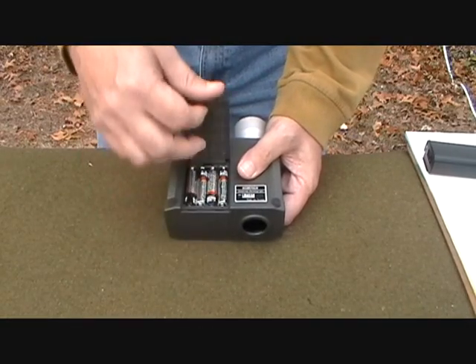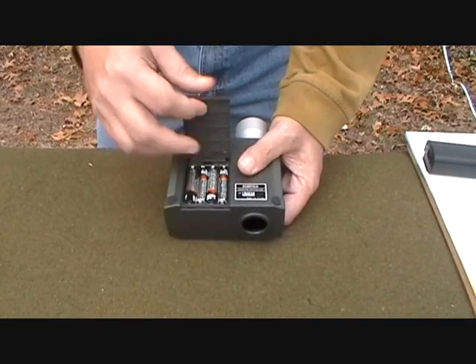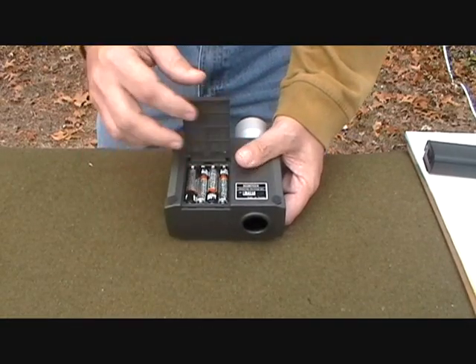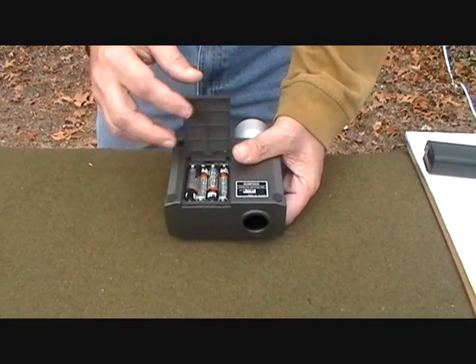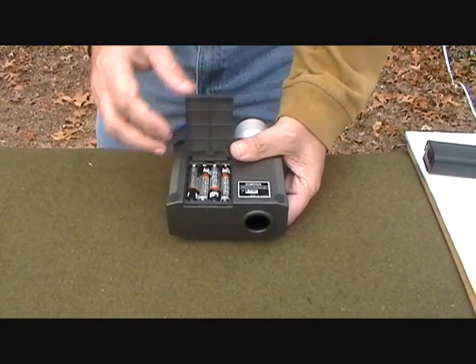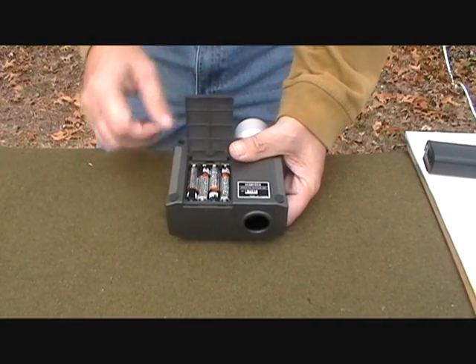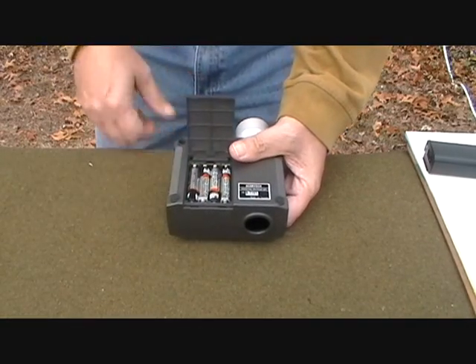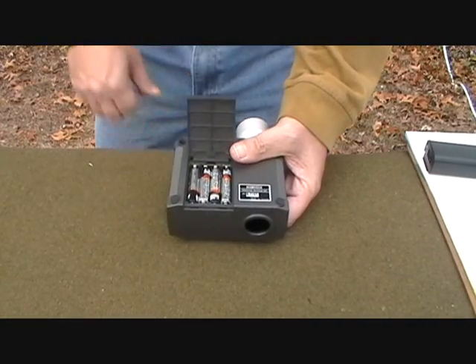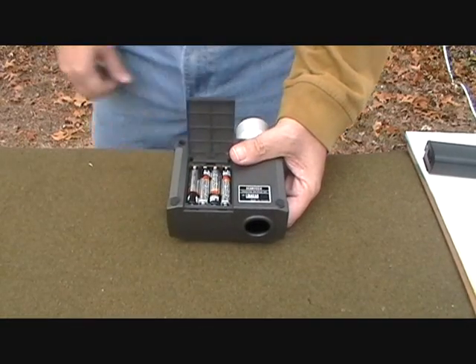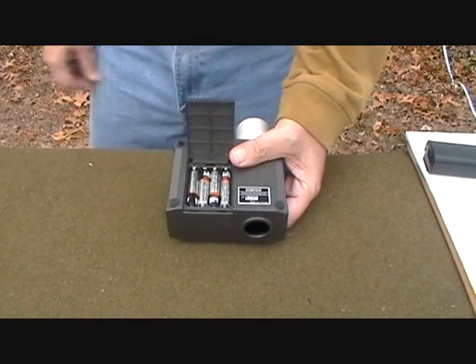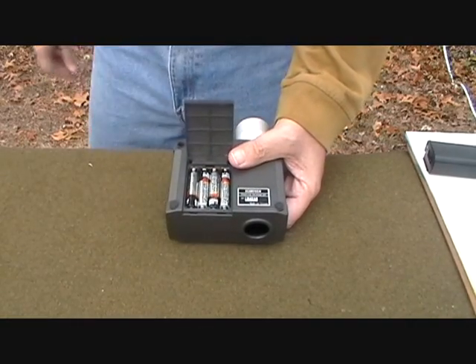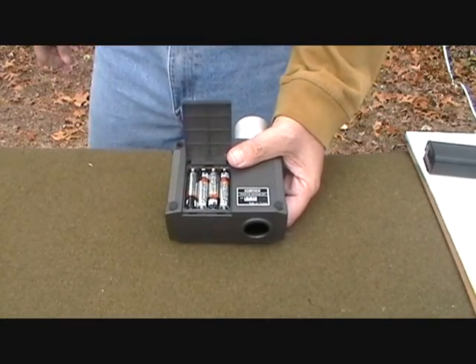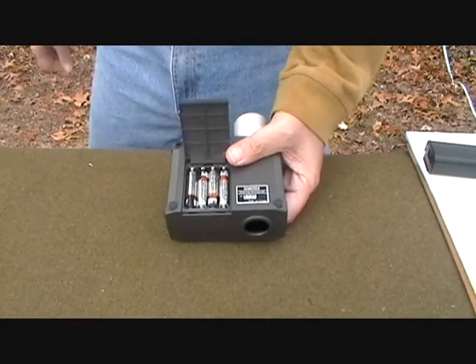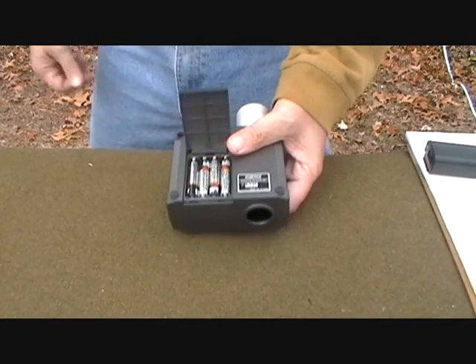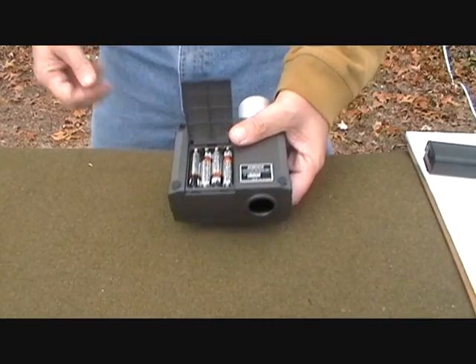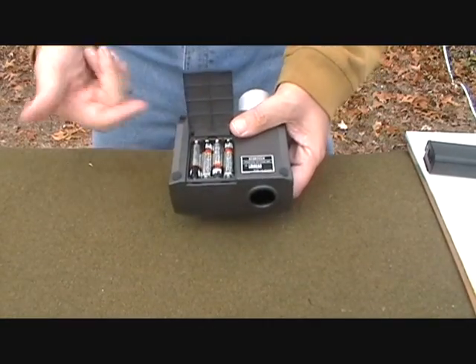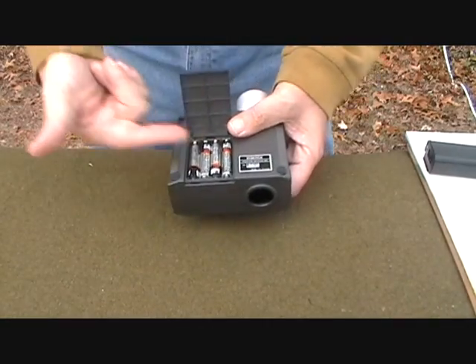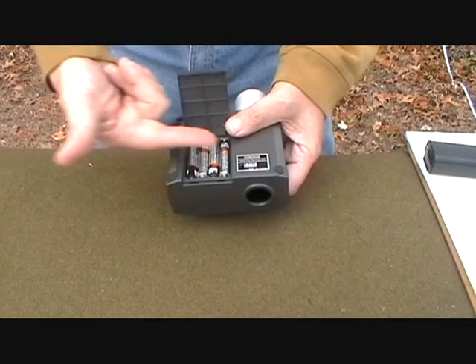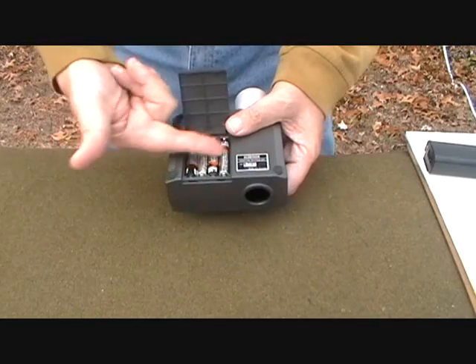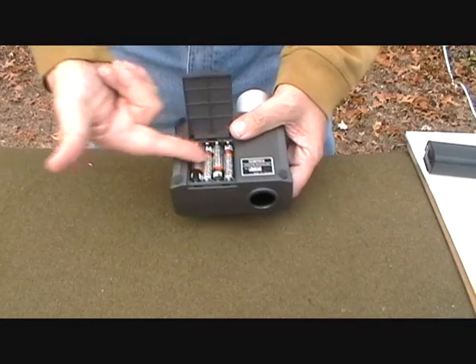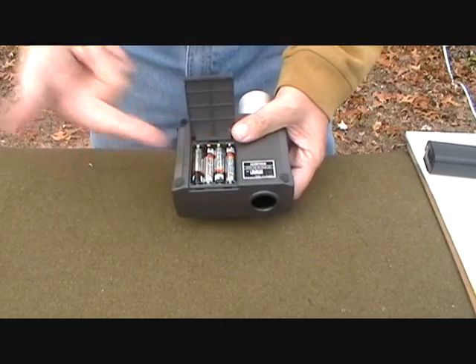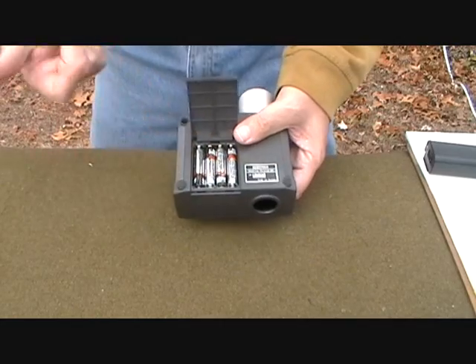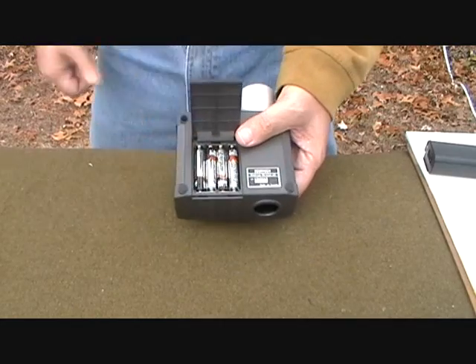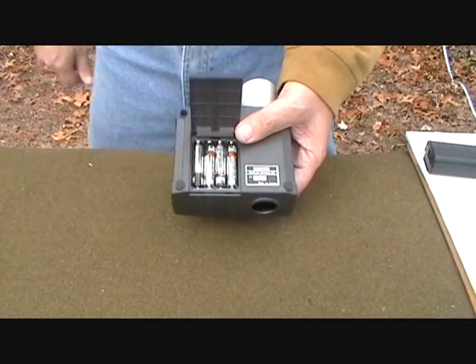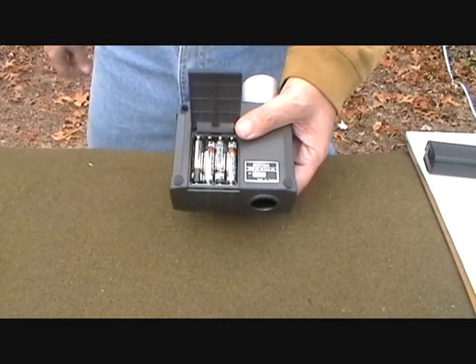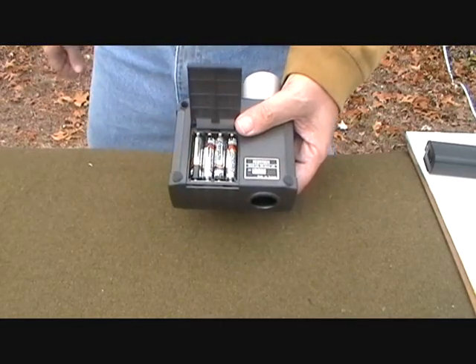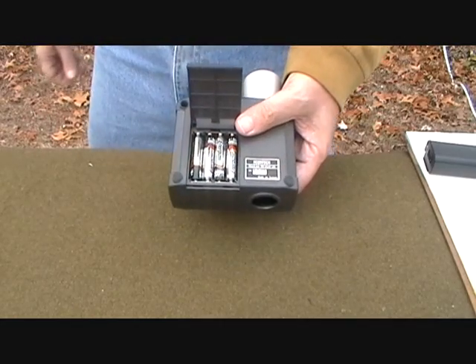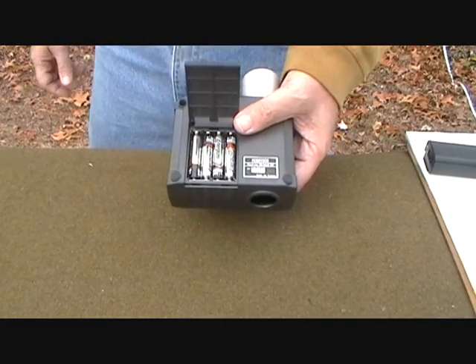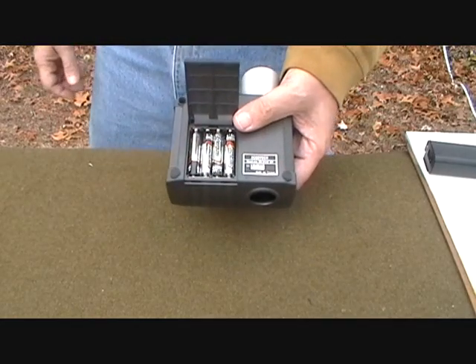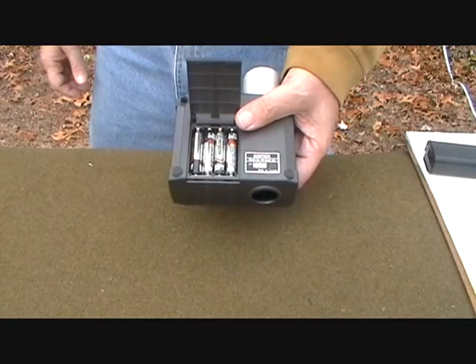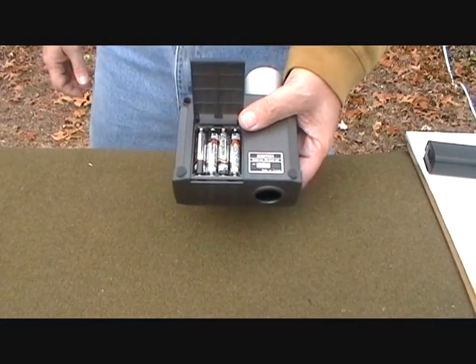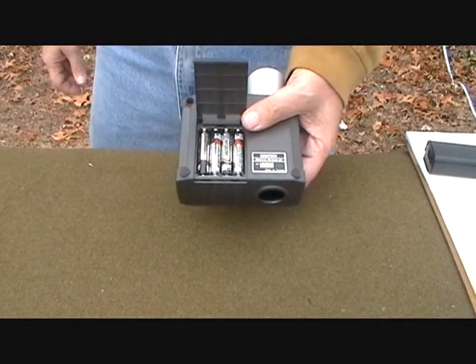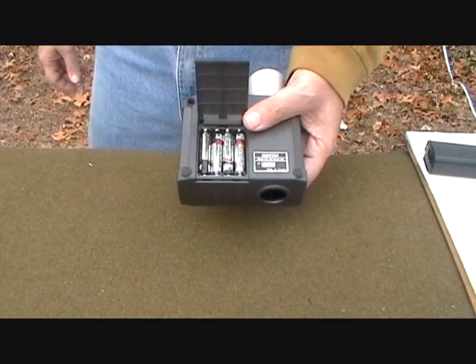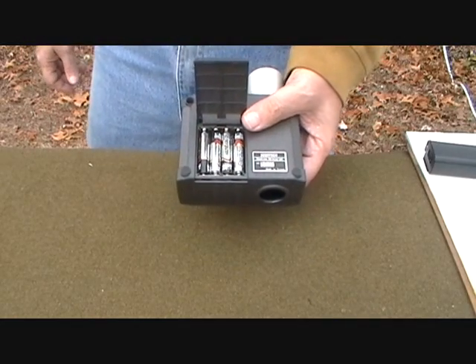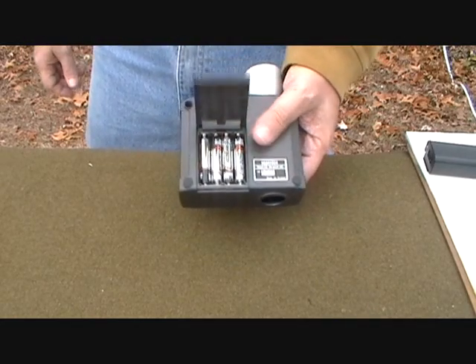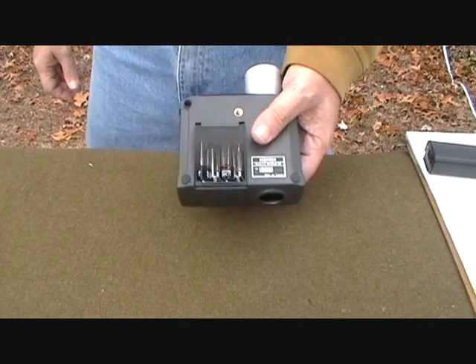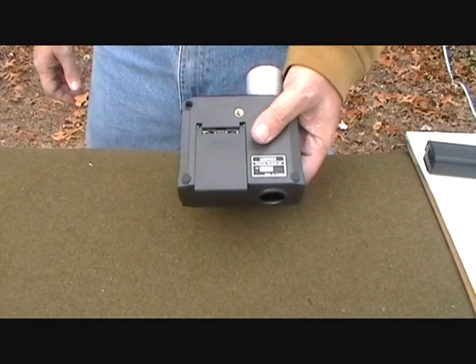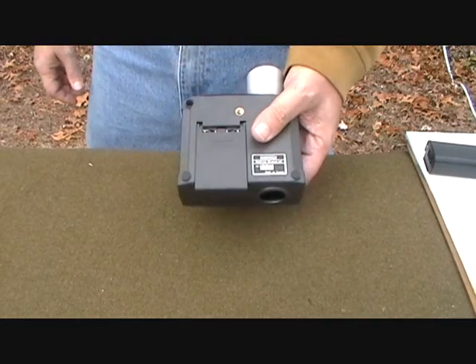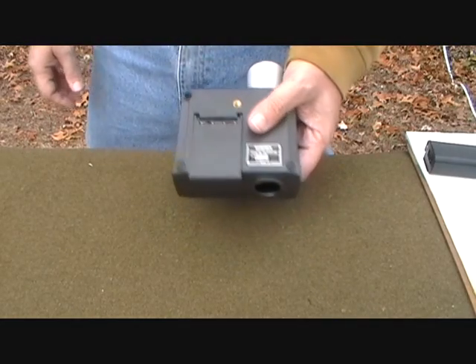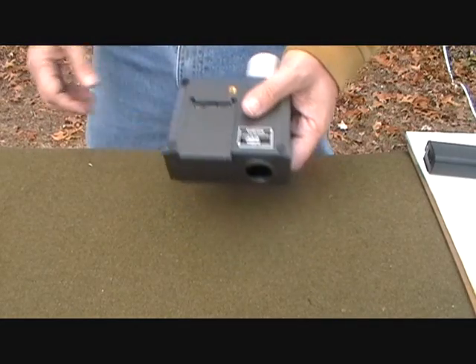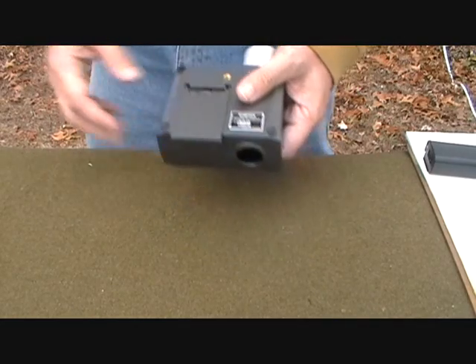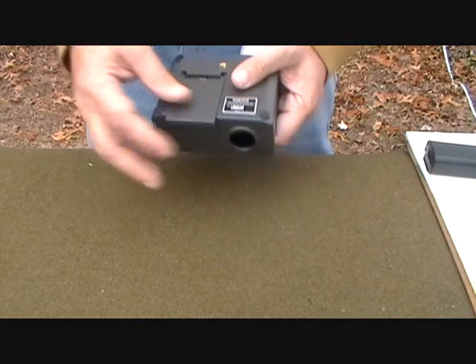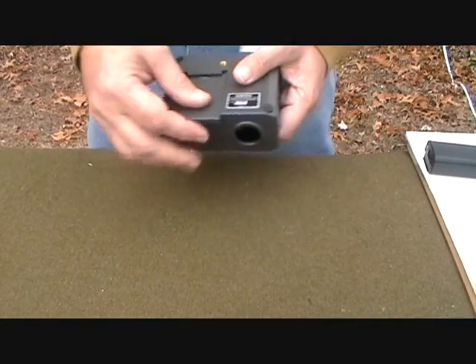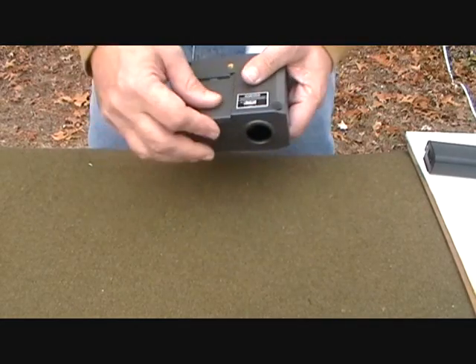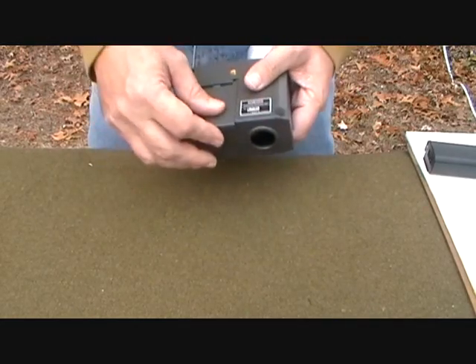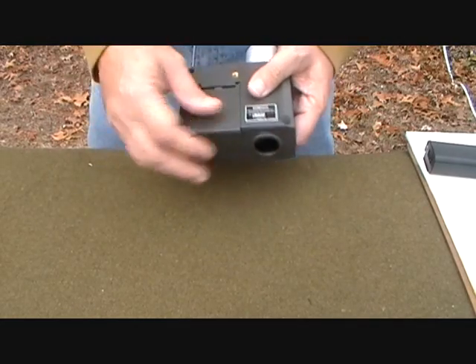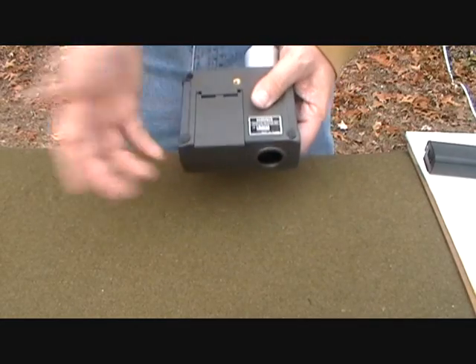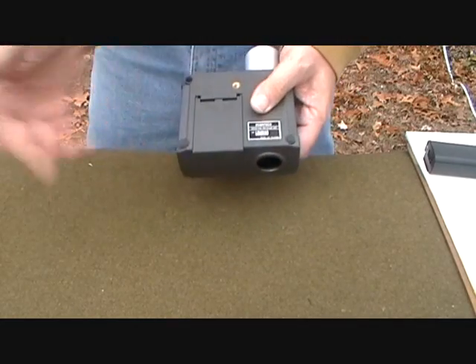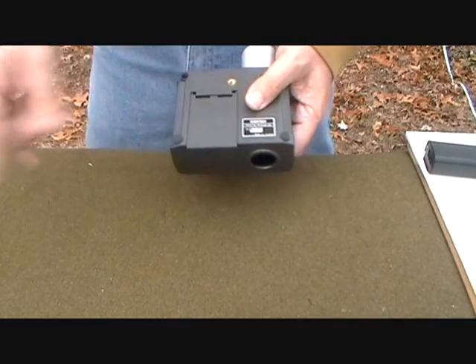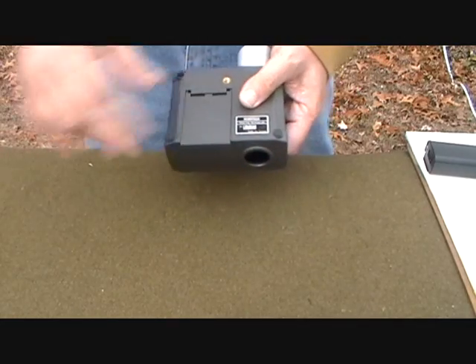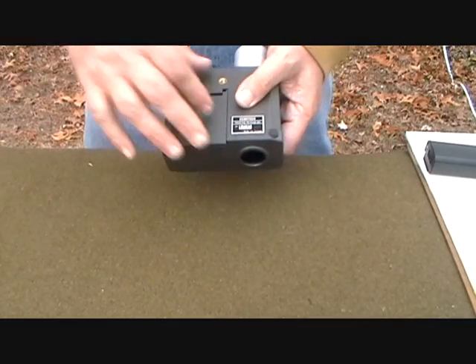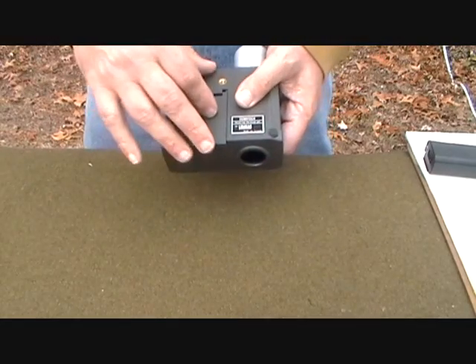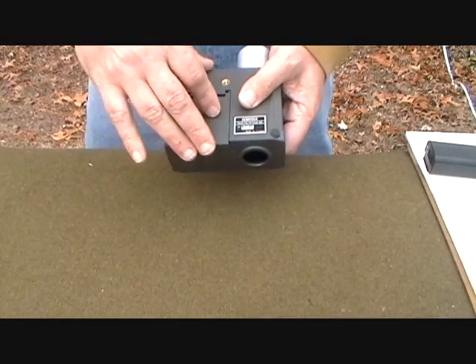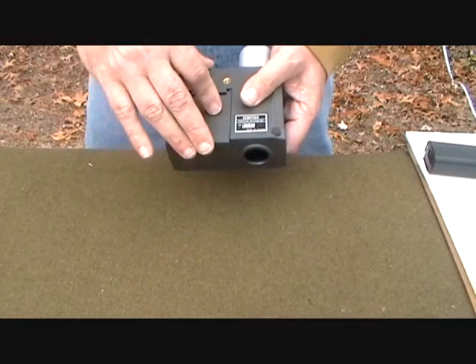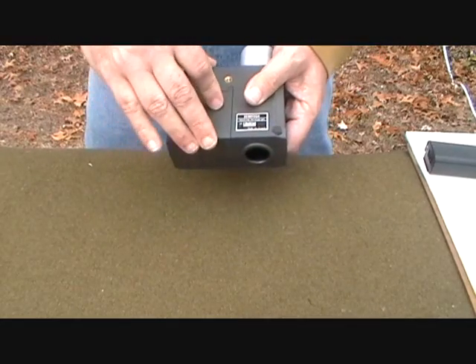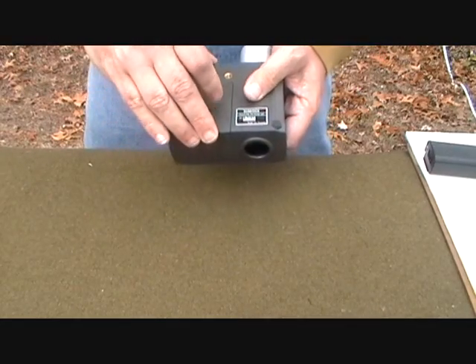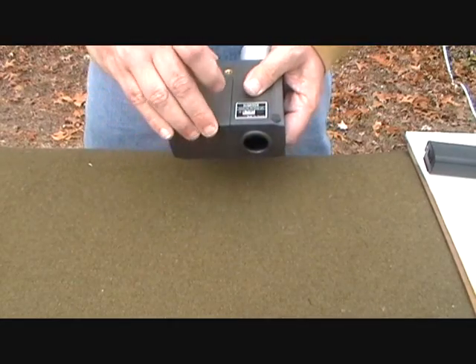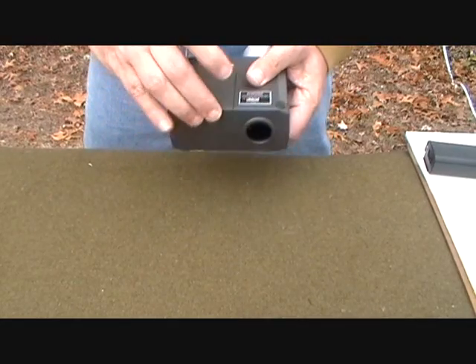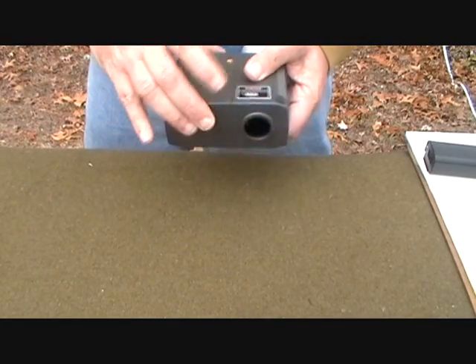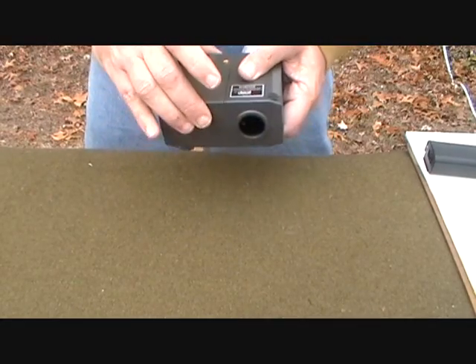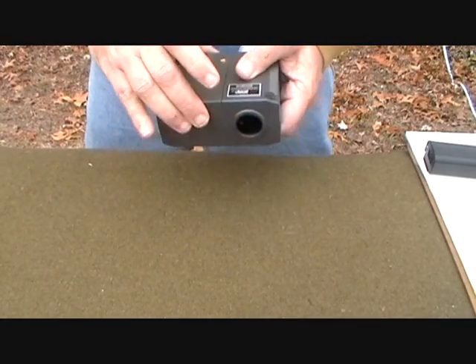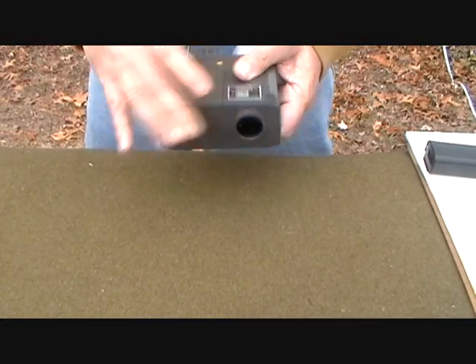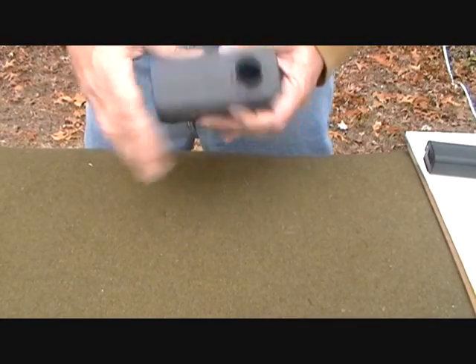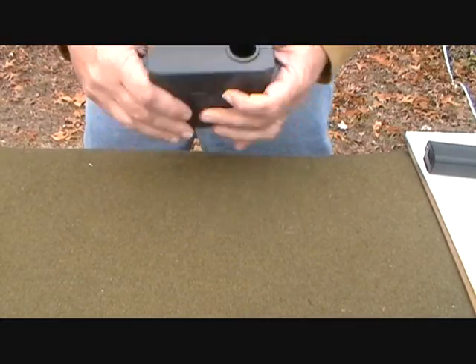The battery compartment opens up for AAA batteries. It does not come with them — you'll need to get those on your own.